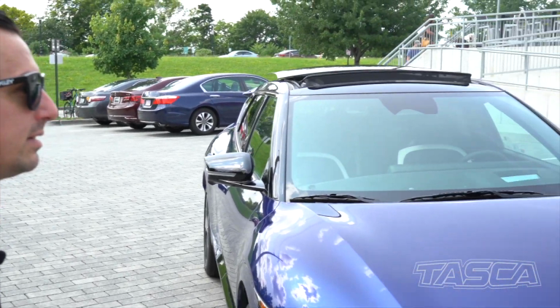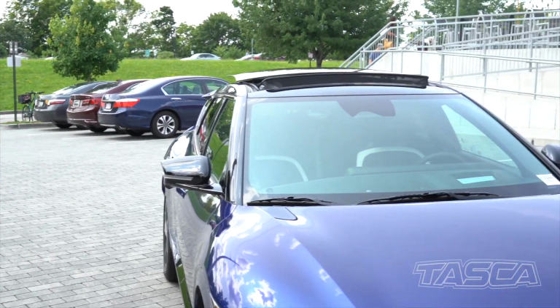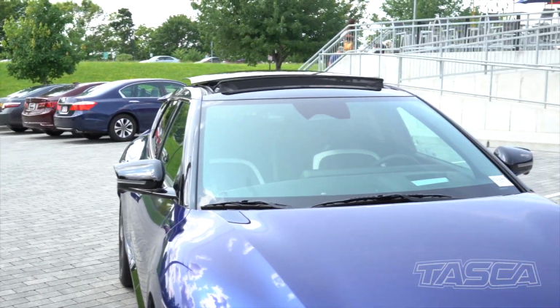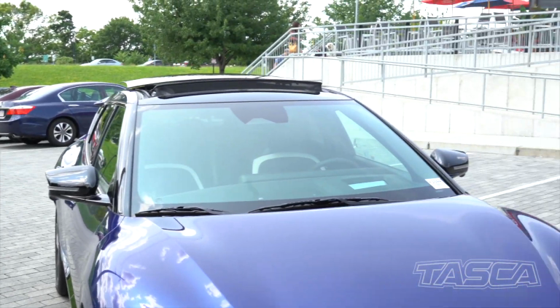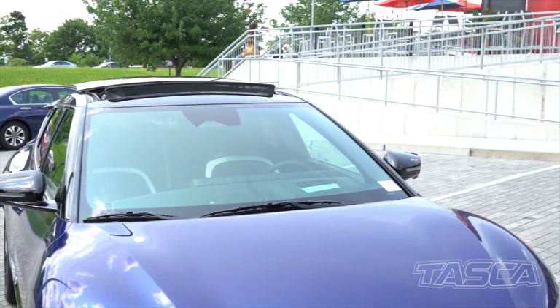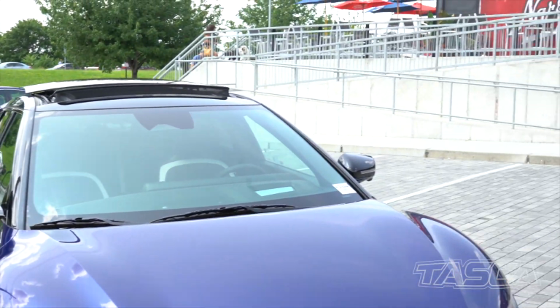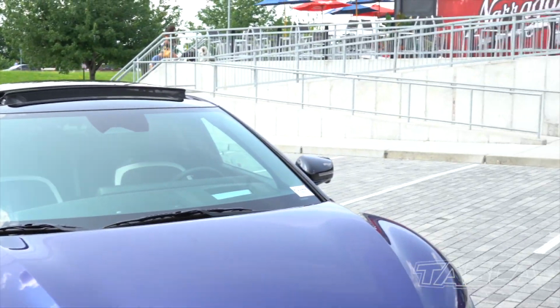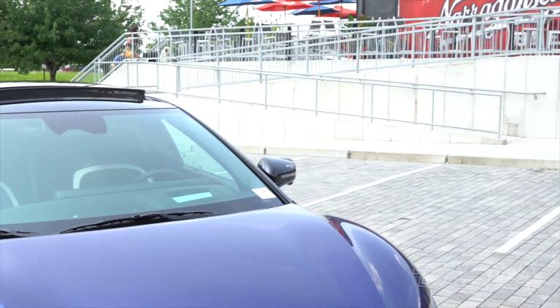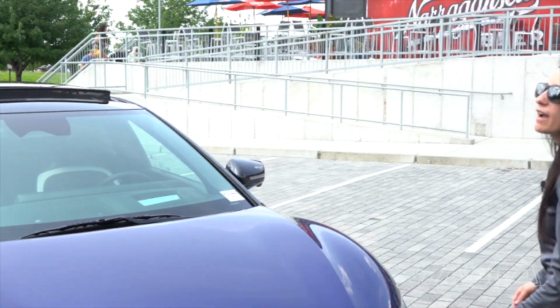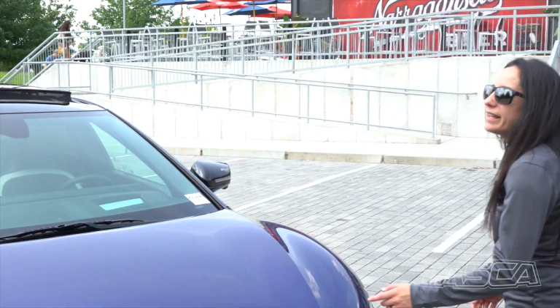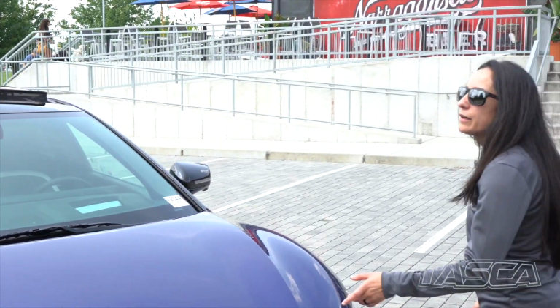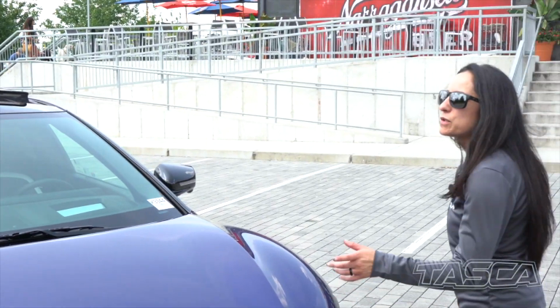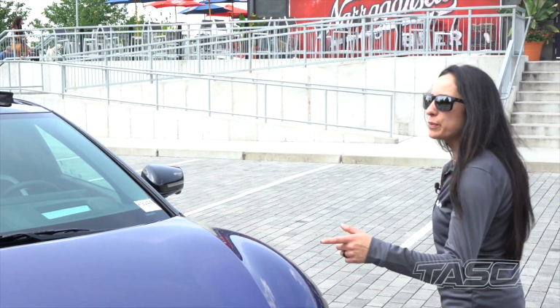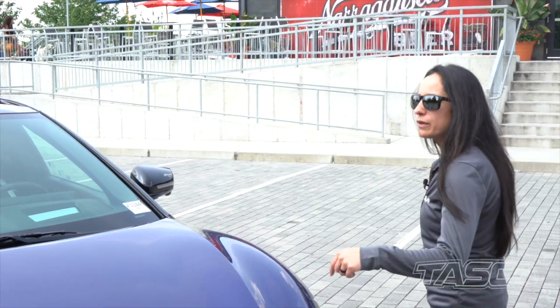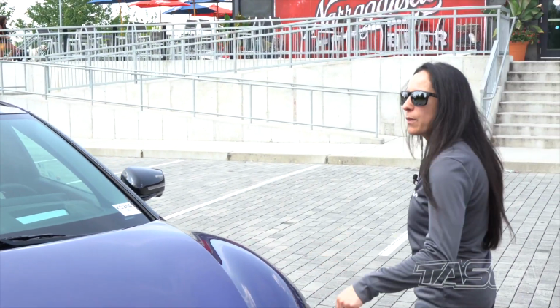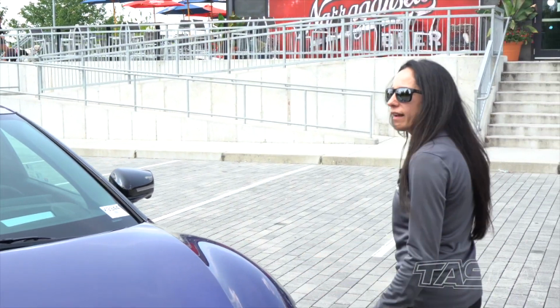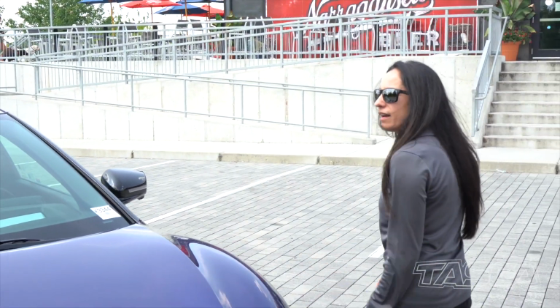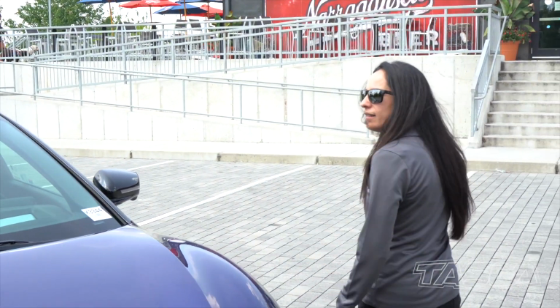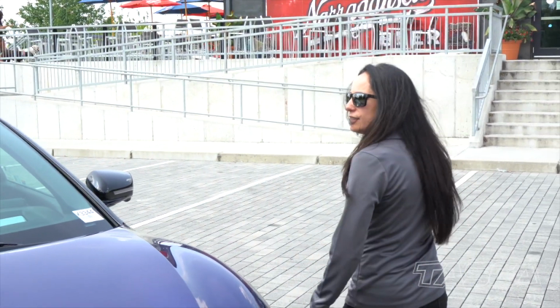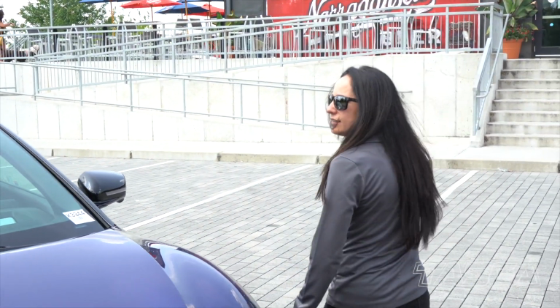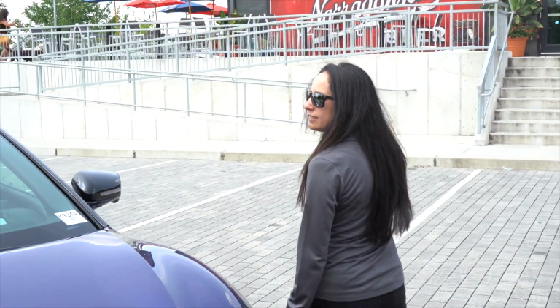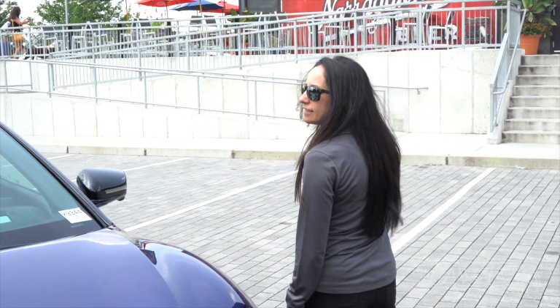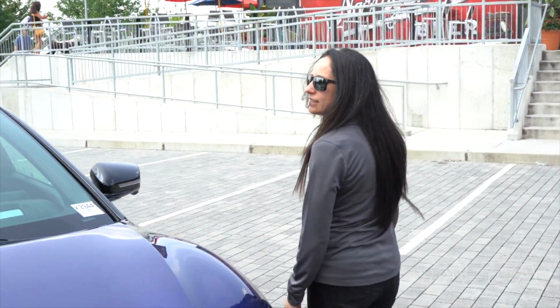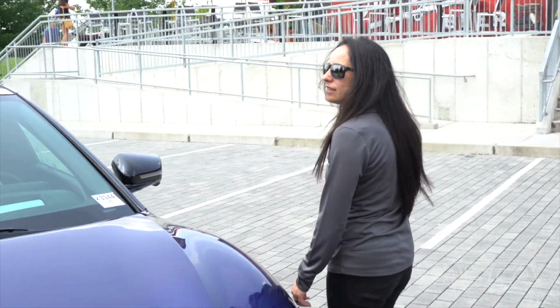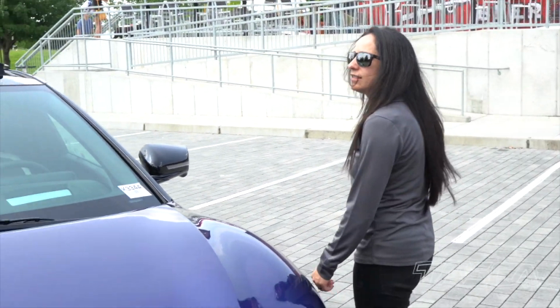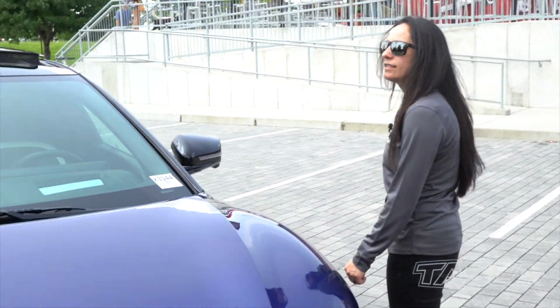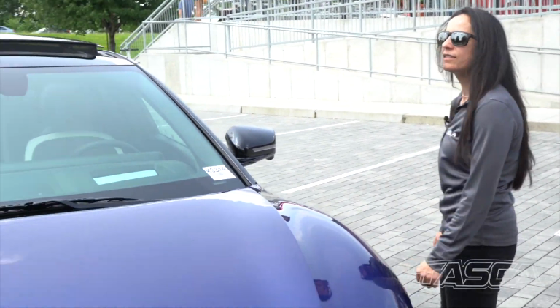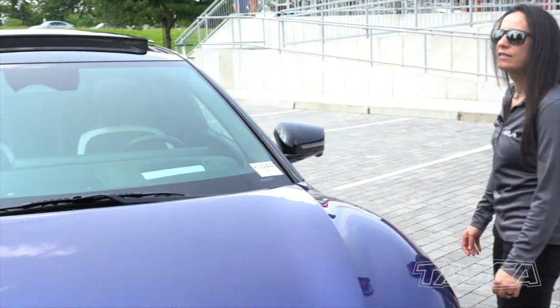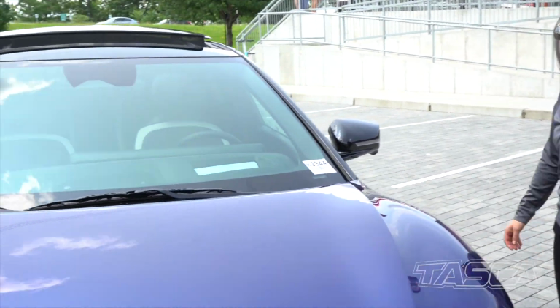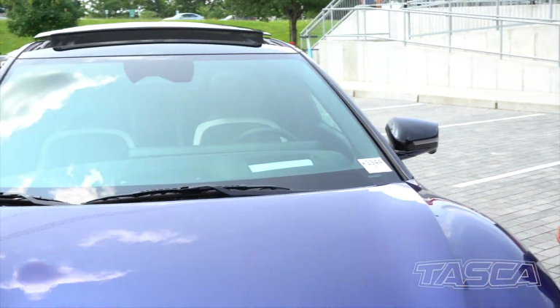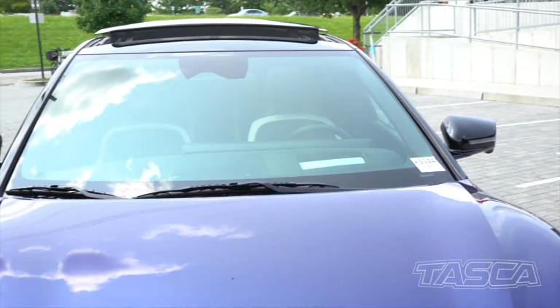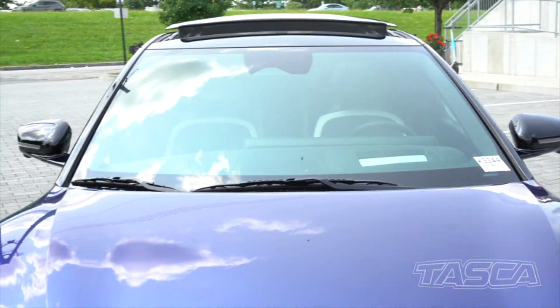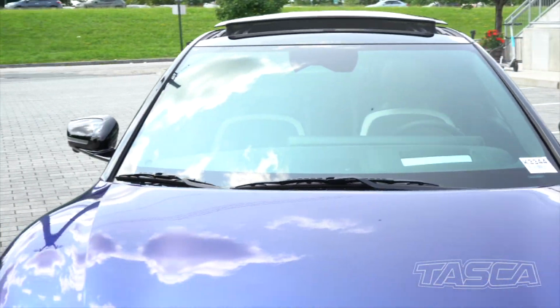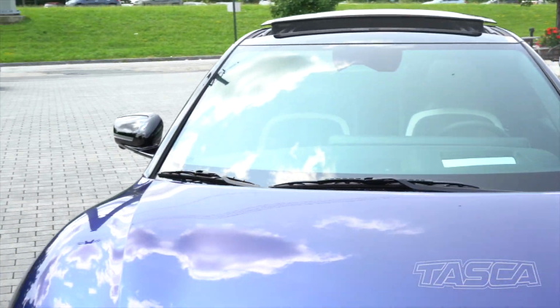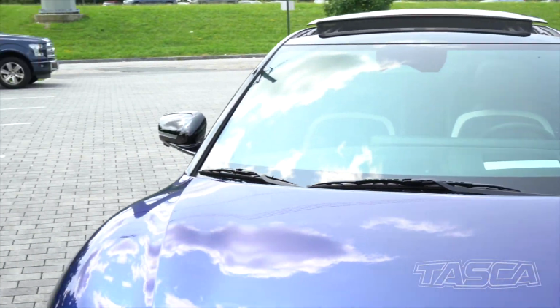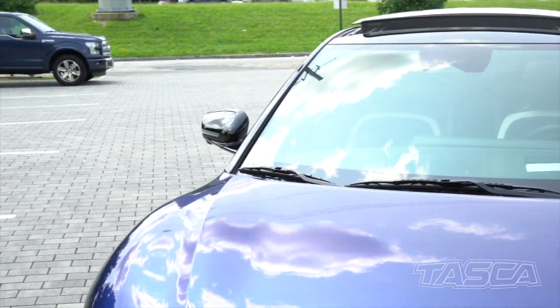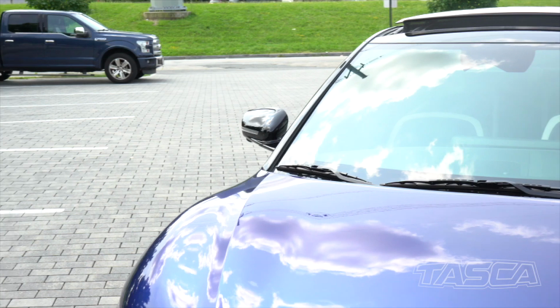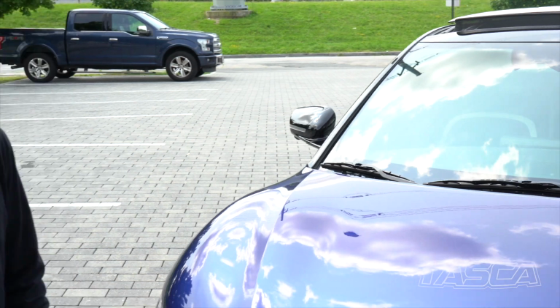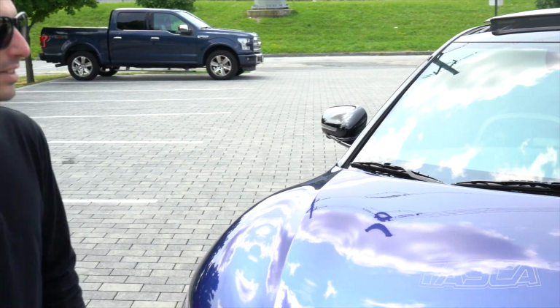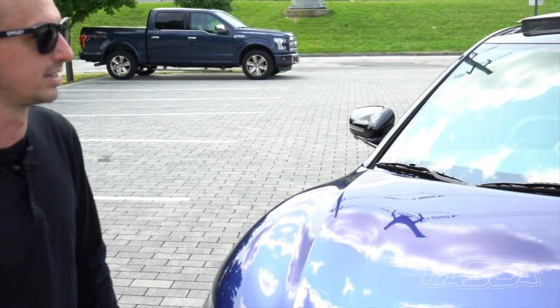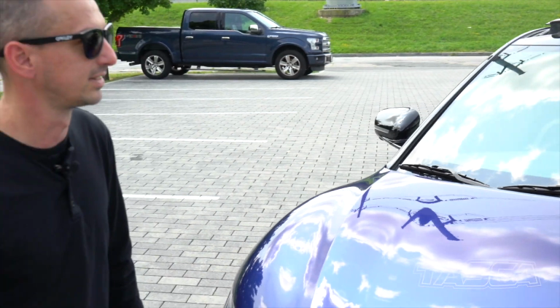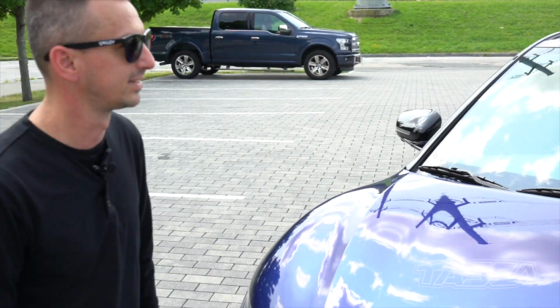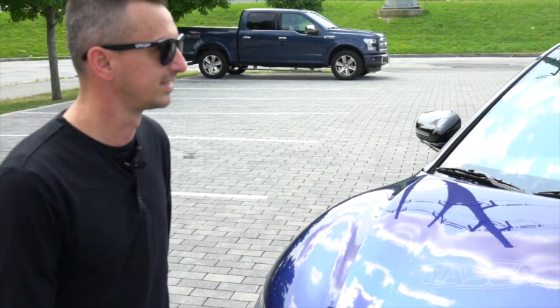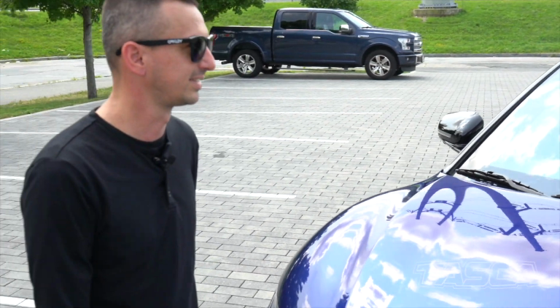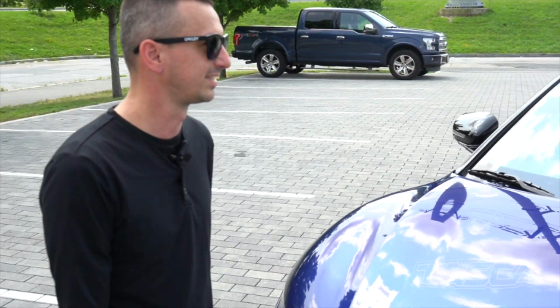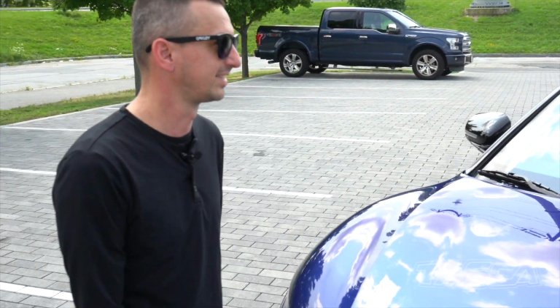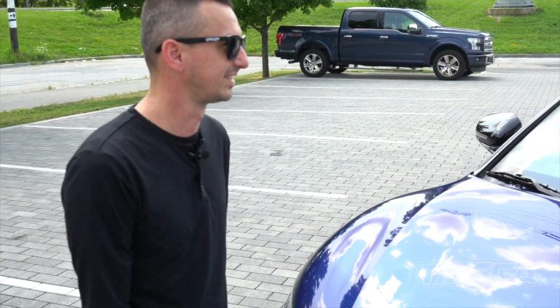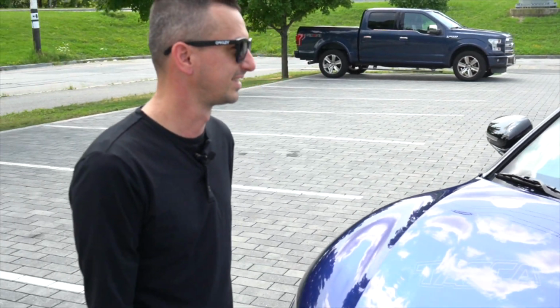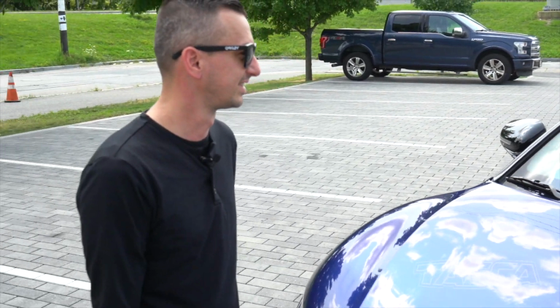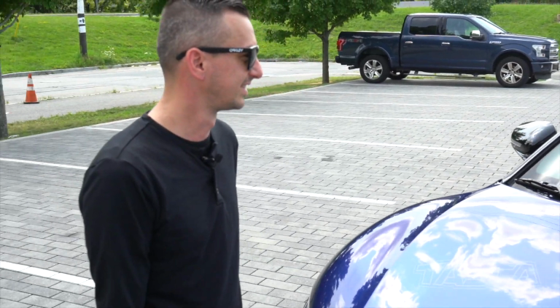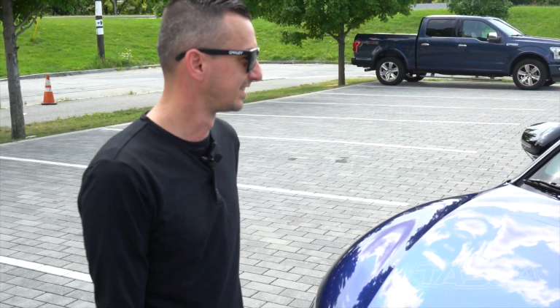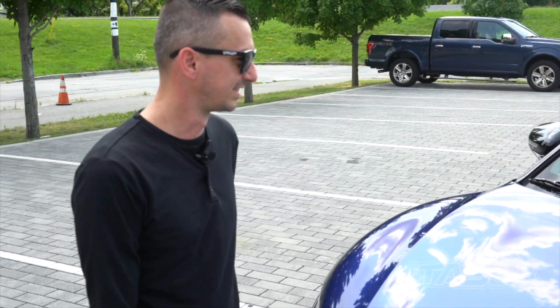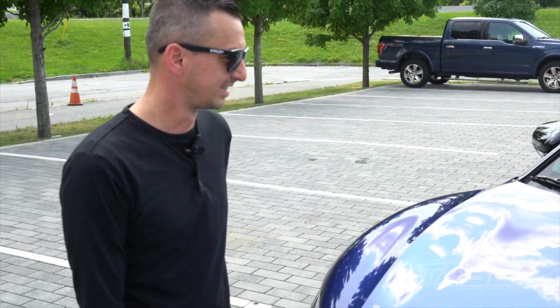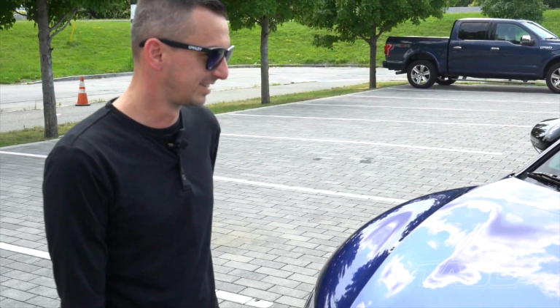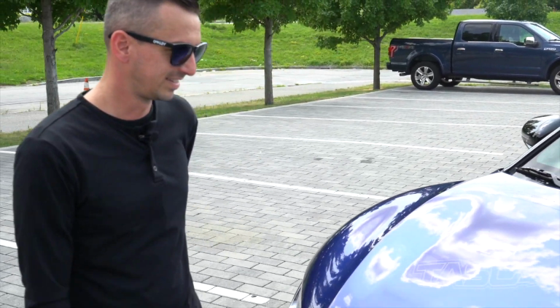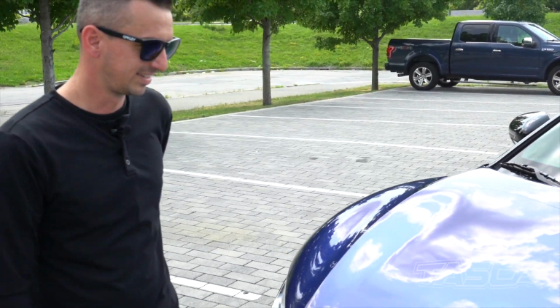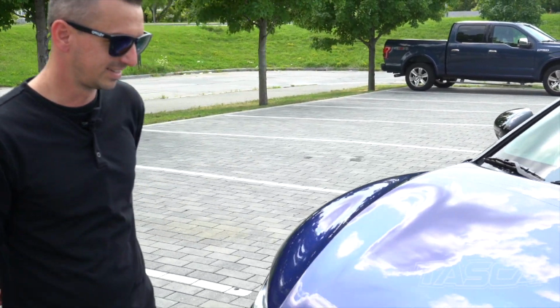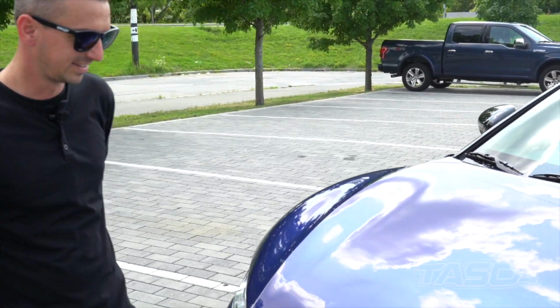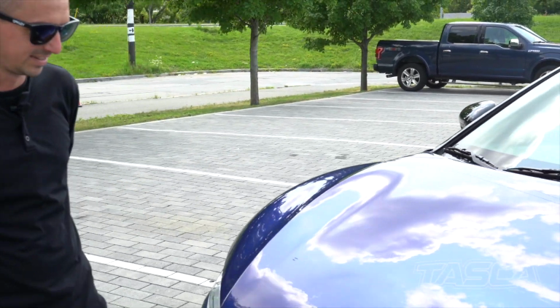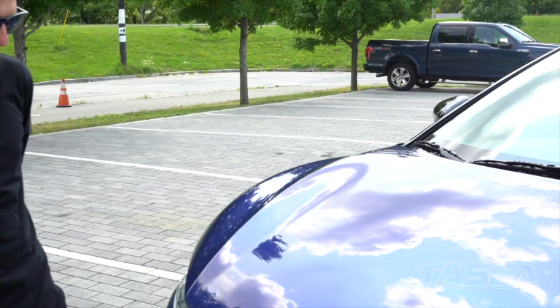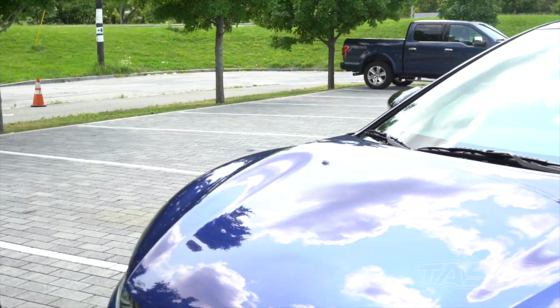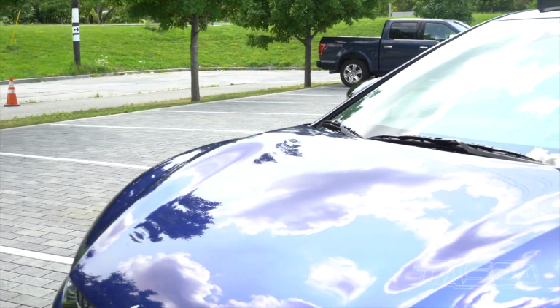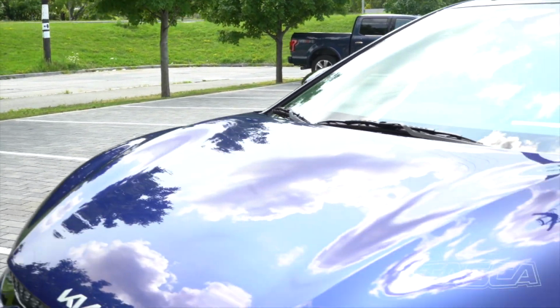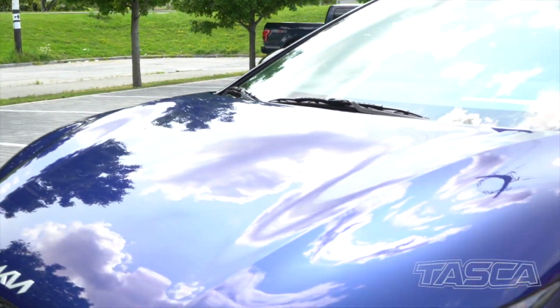What did you think about the ride here? It was pretty quiet. It was very quiet on these Continental tires. Also the 20-inch wheels, can't forget about that.